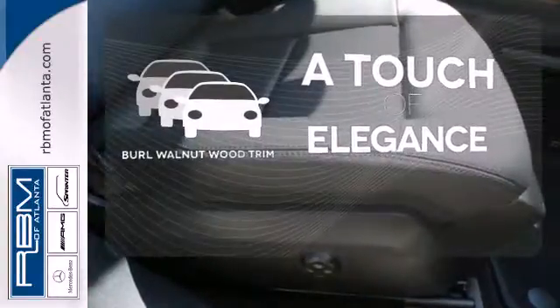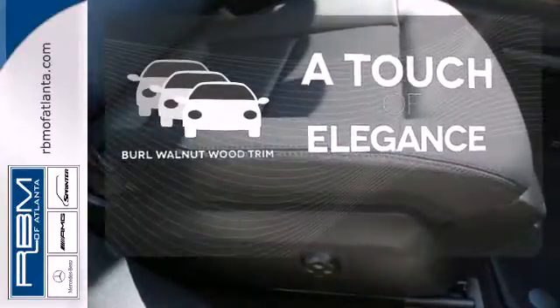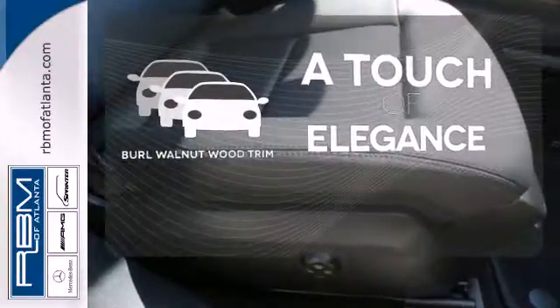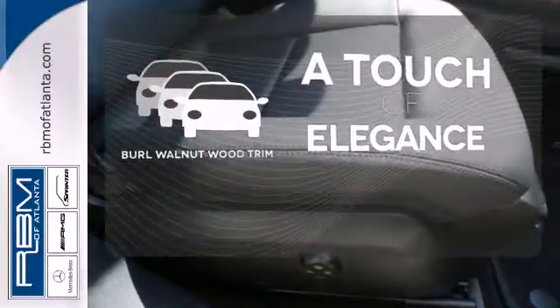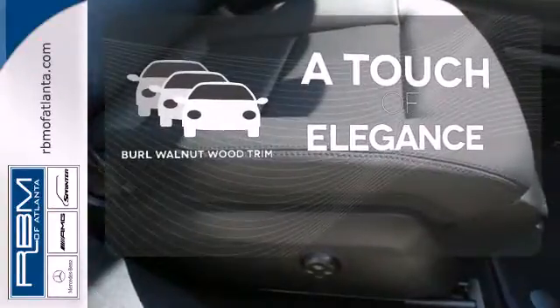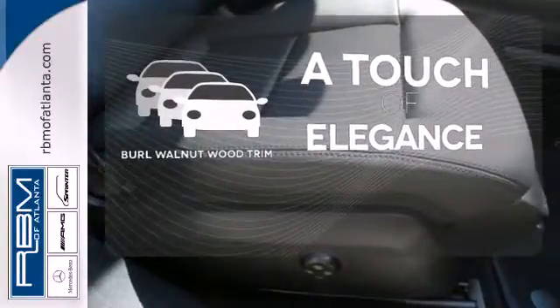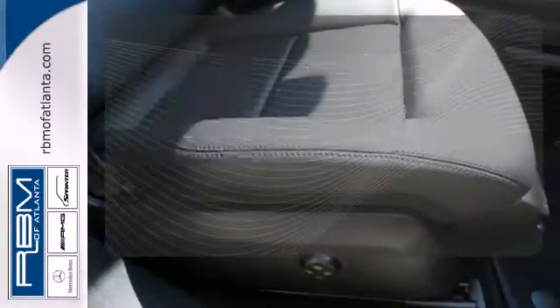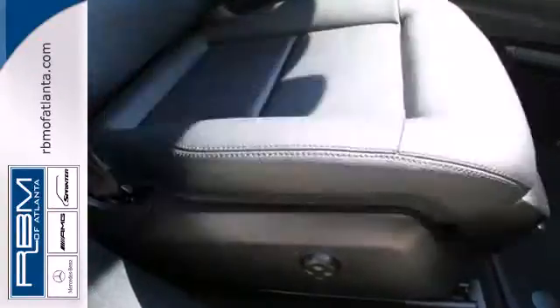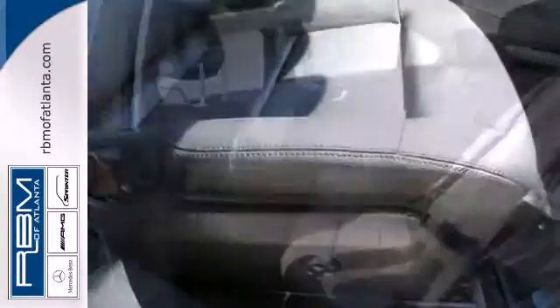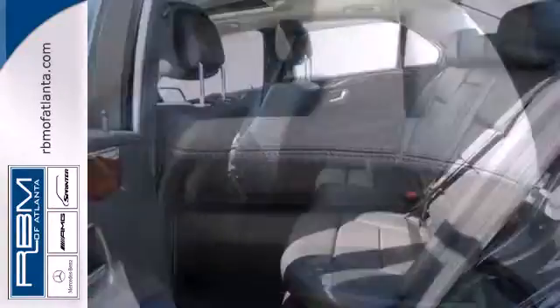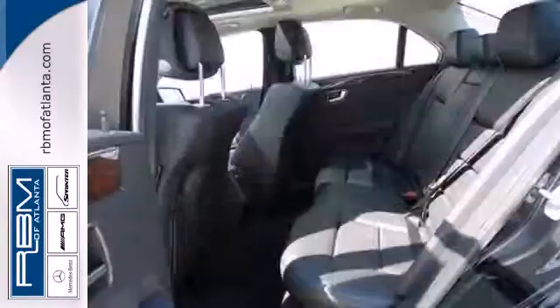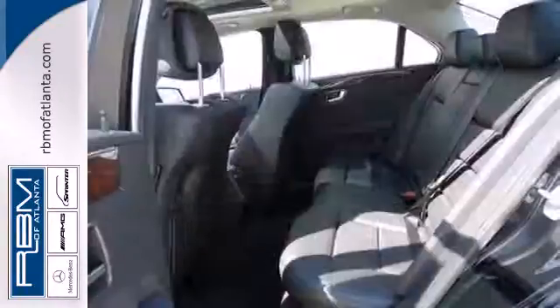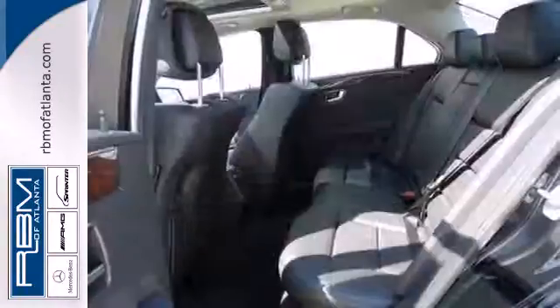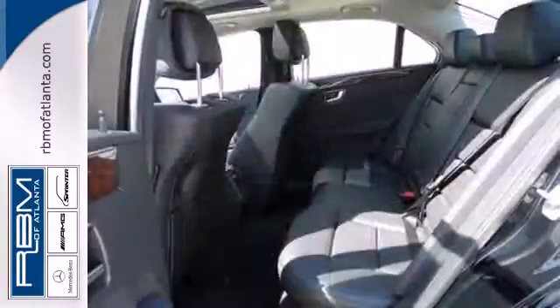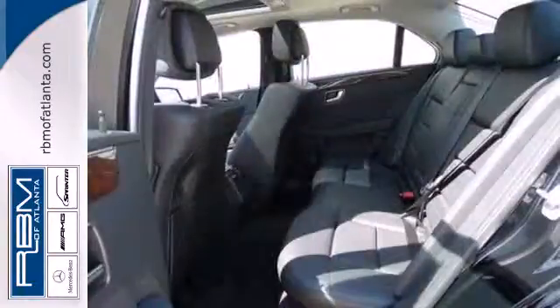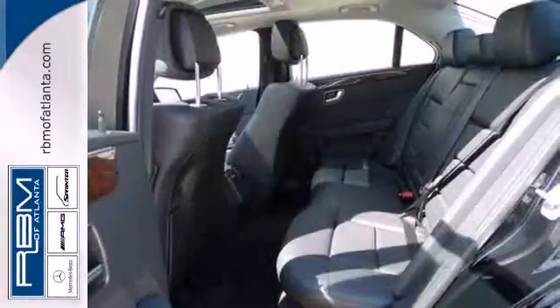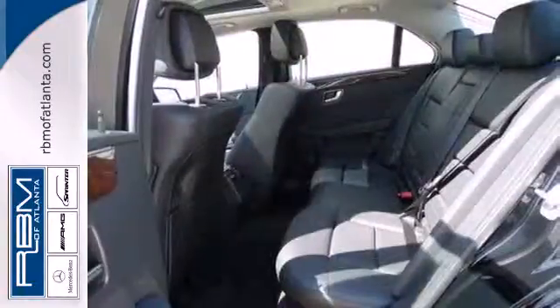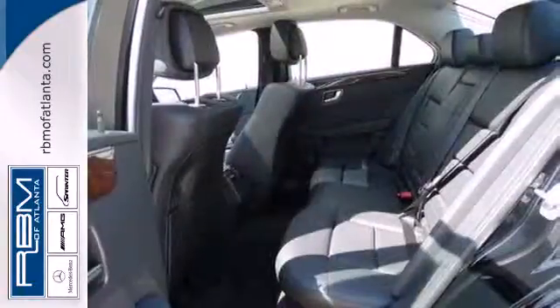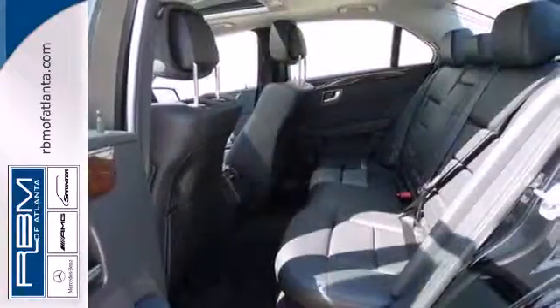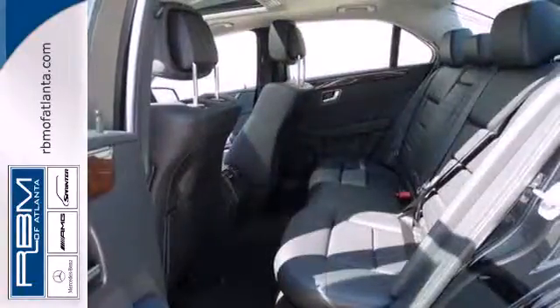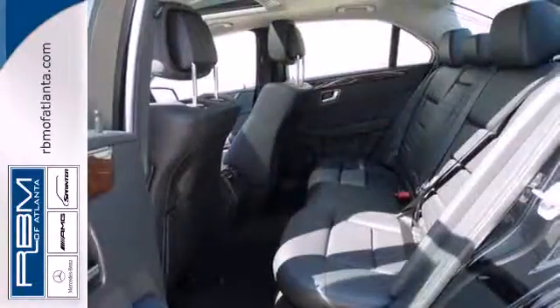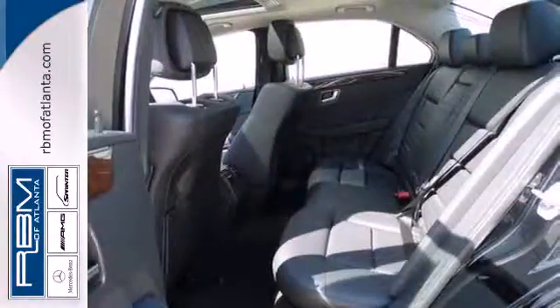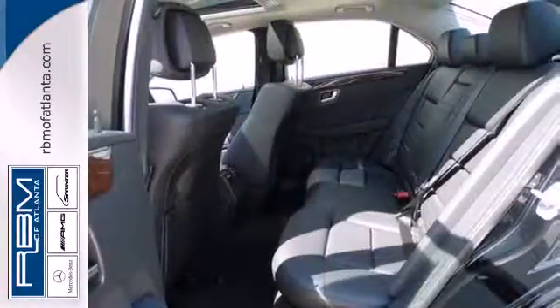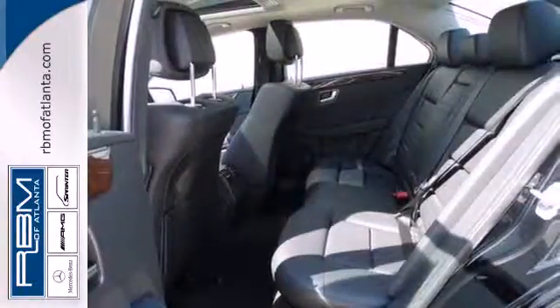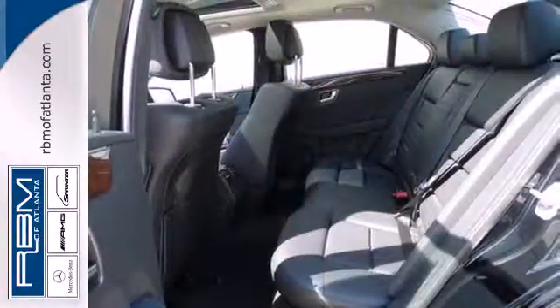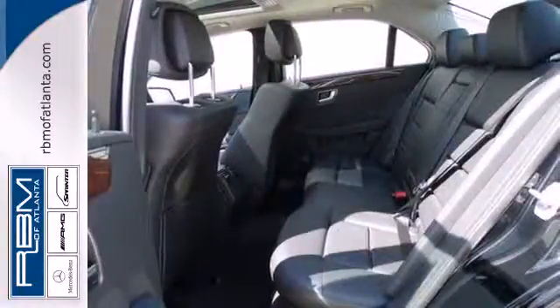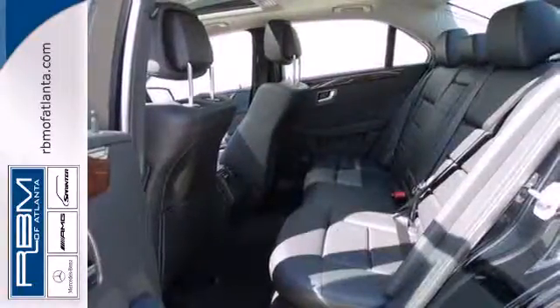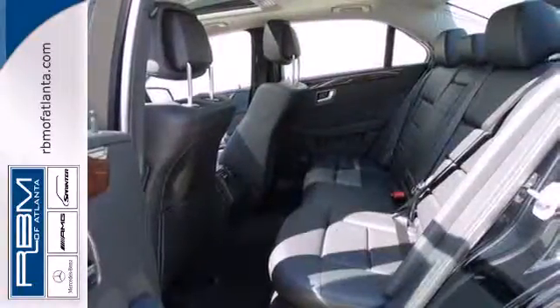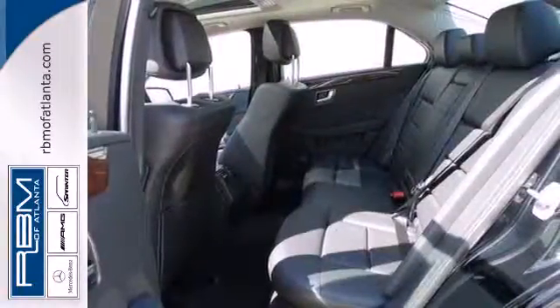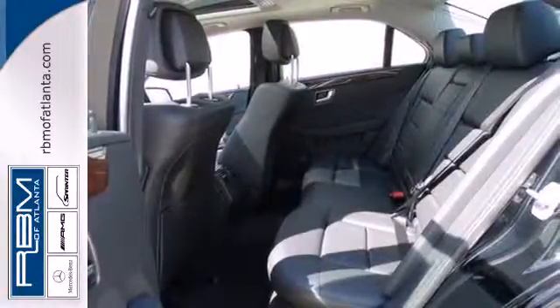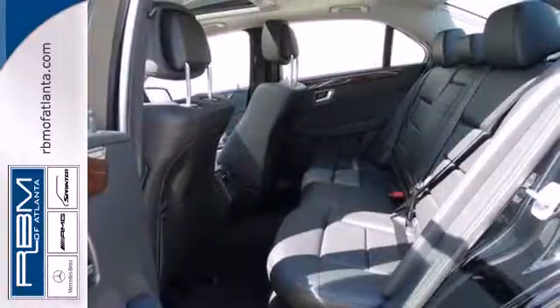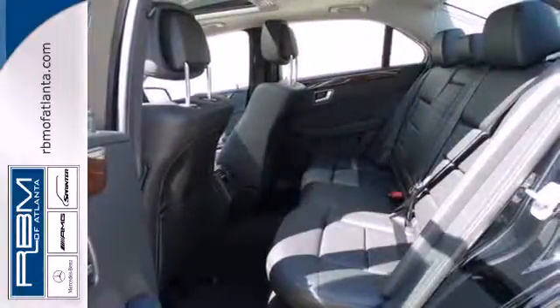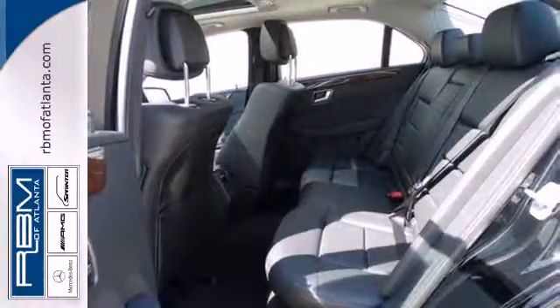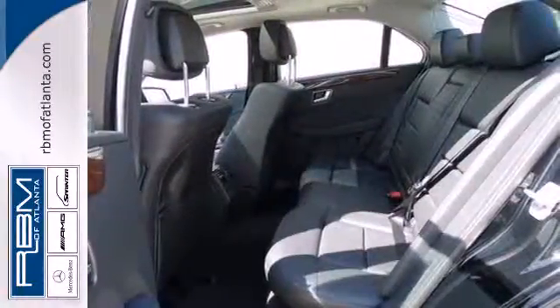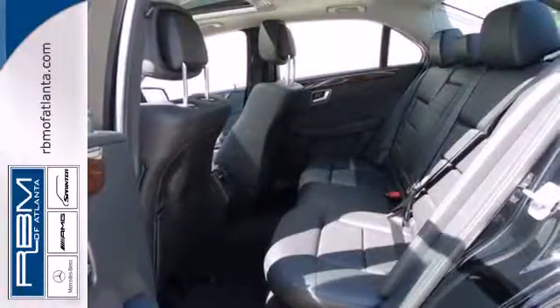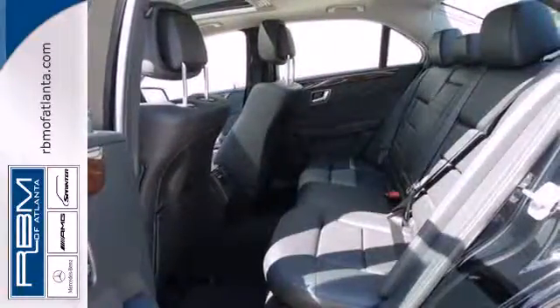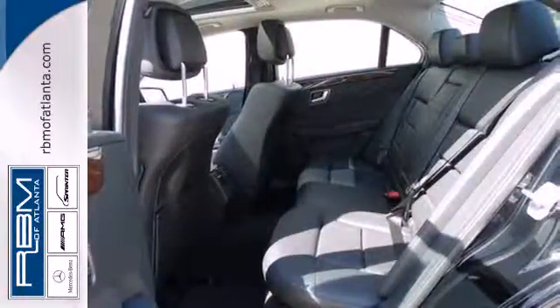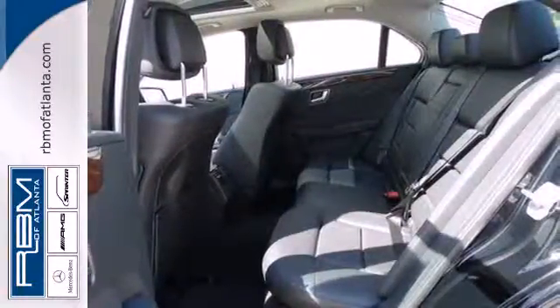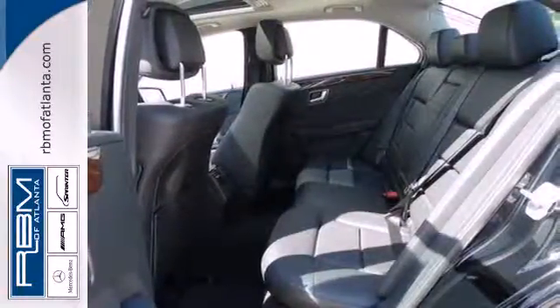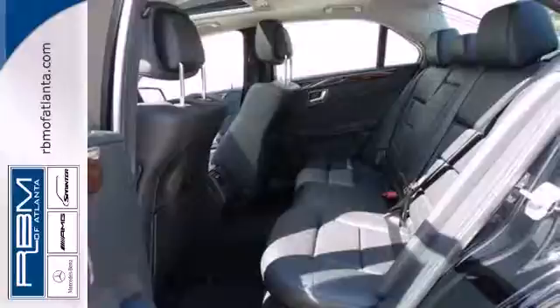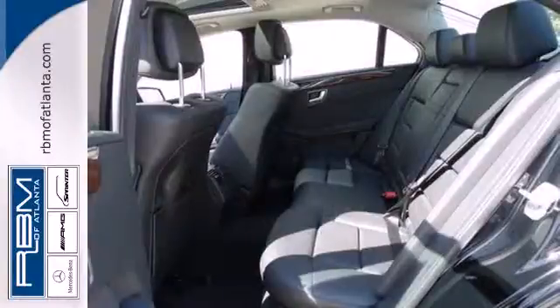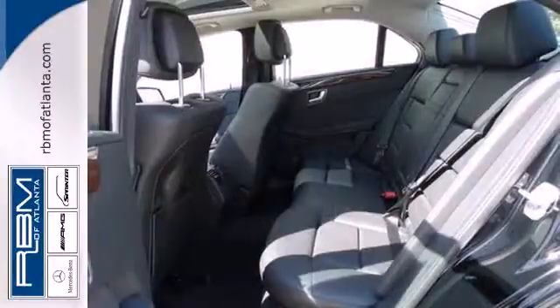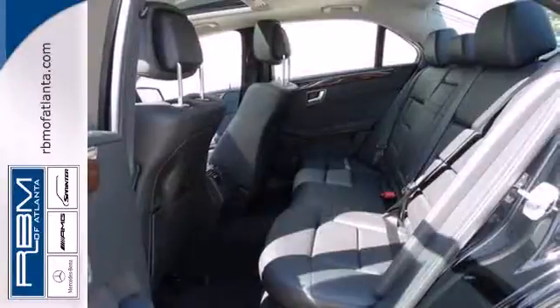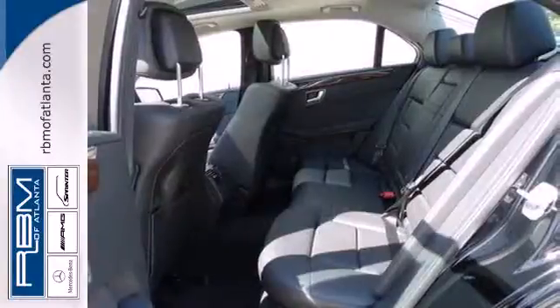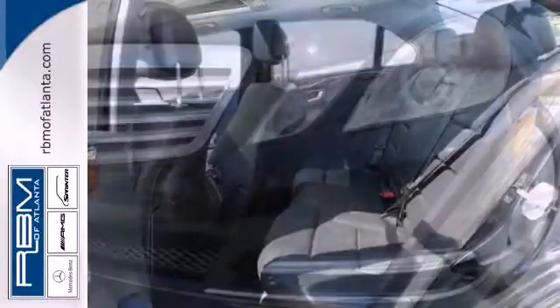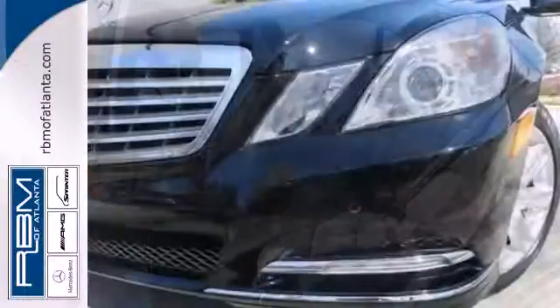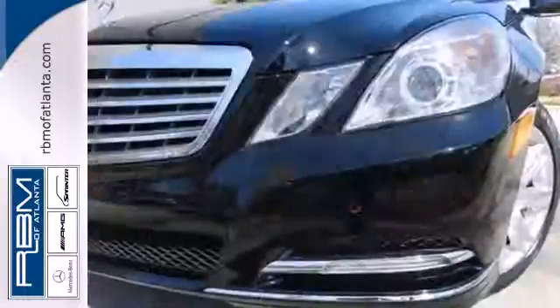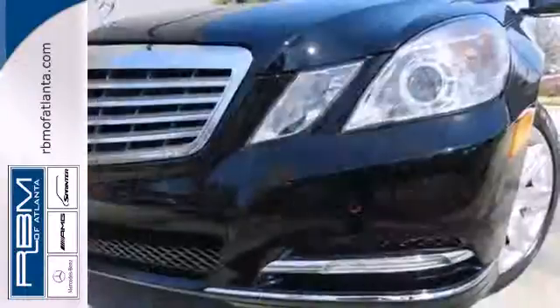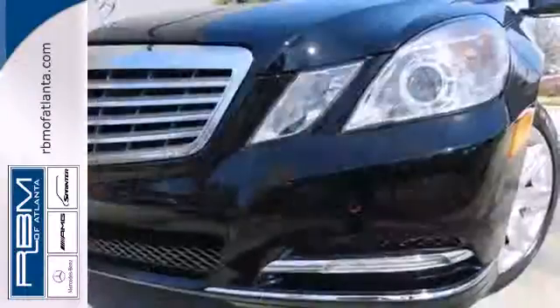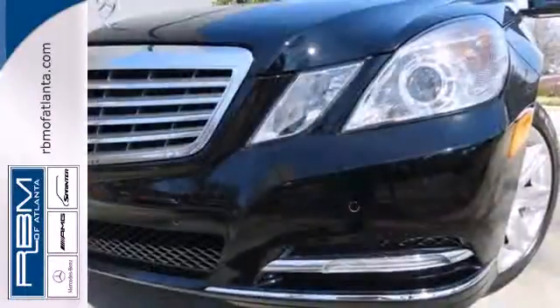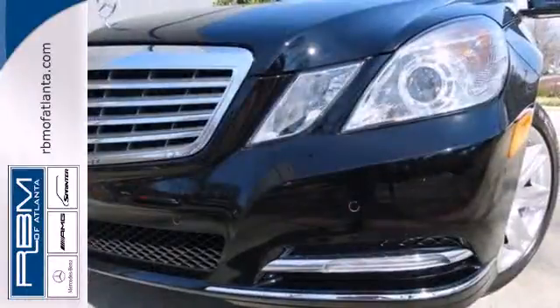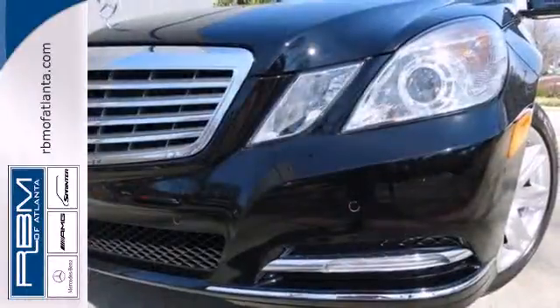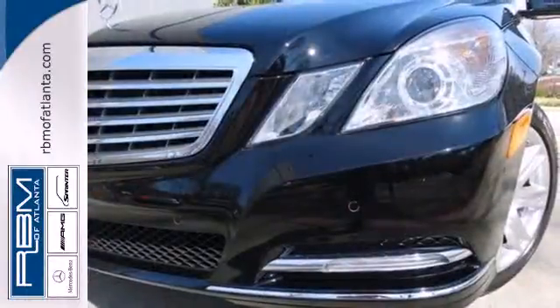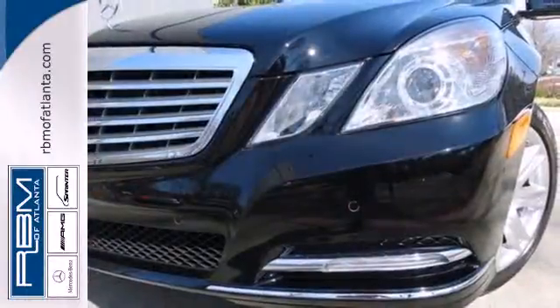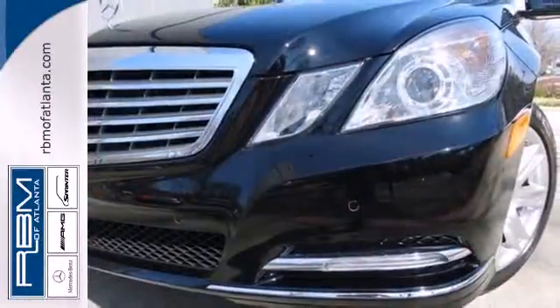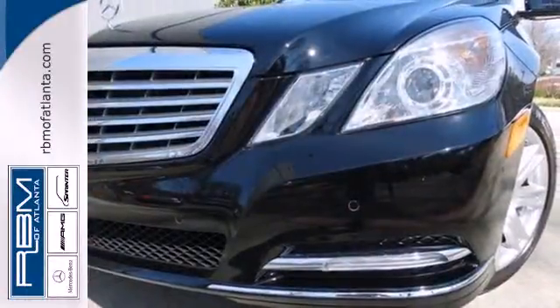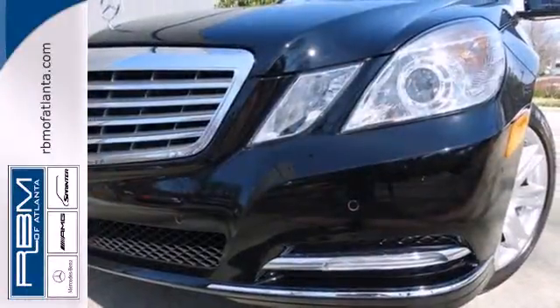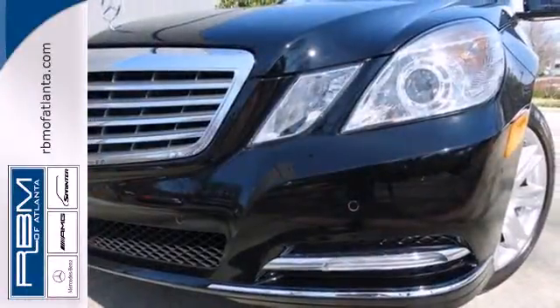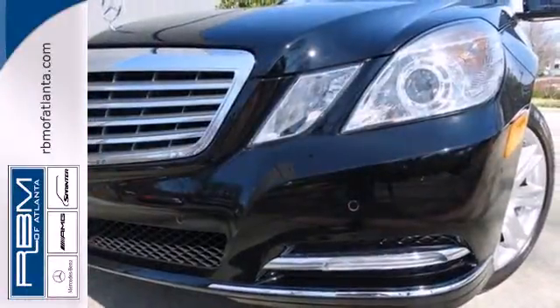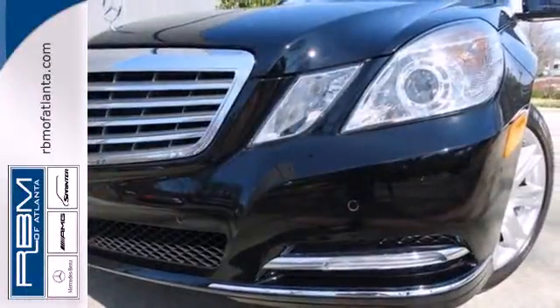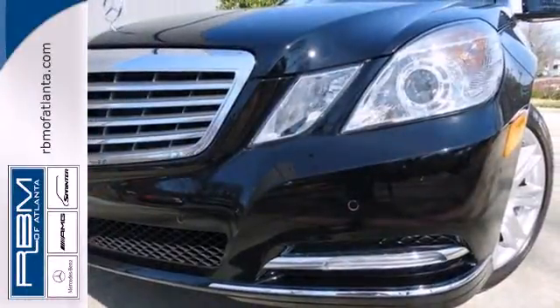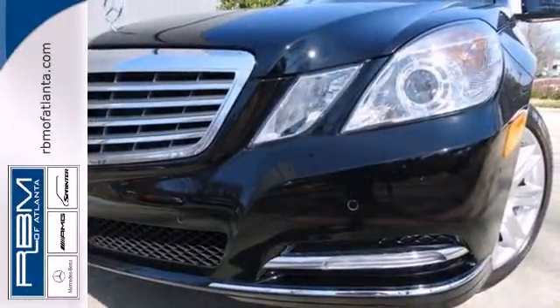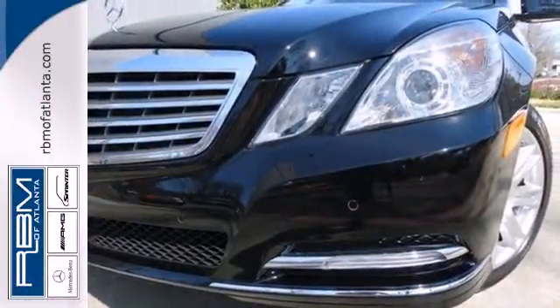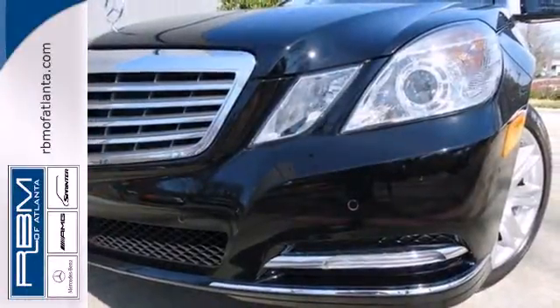The stunning Mercedes E-Class represents the pinnacle of technology, performance, and luxury.